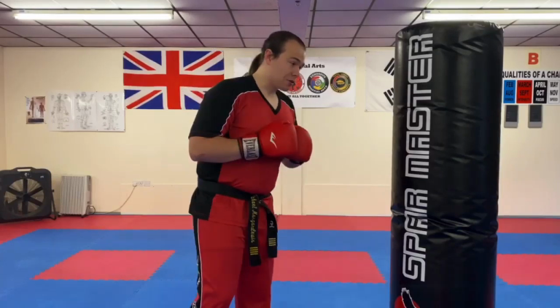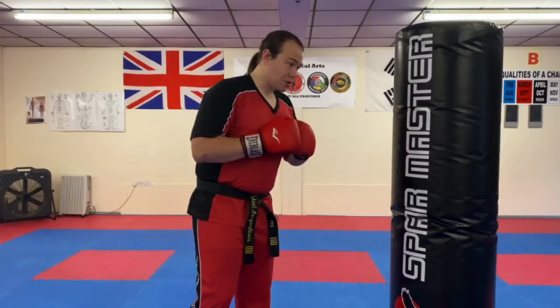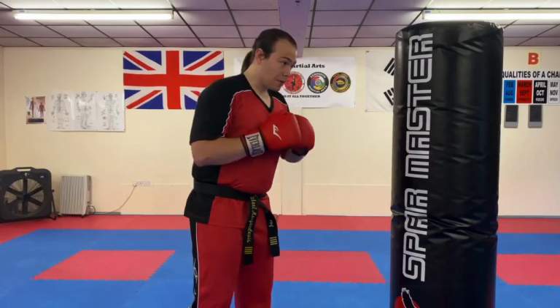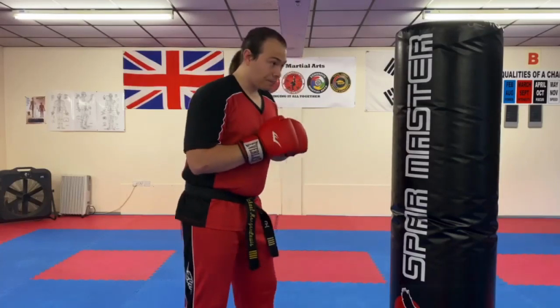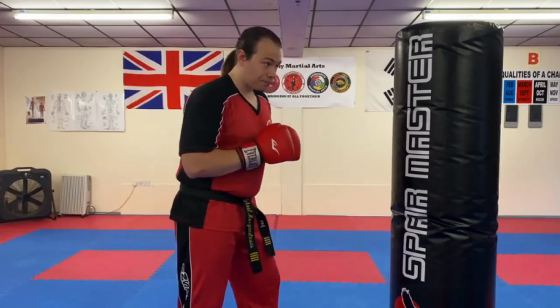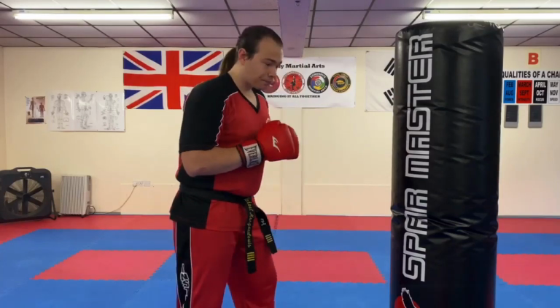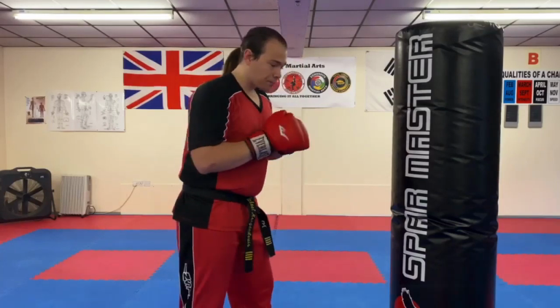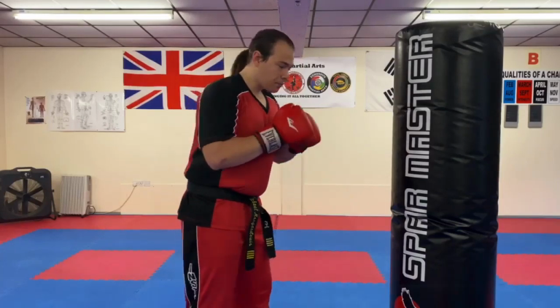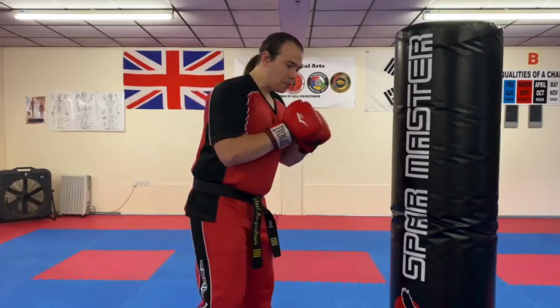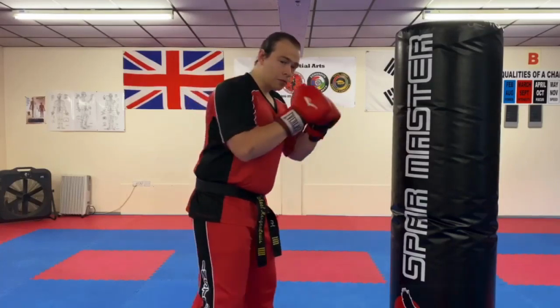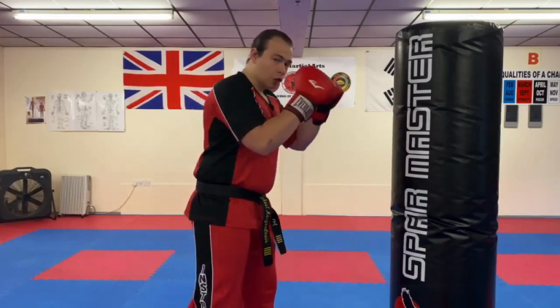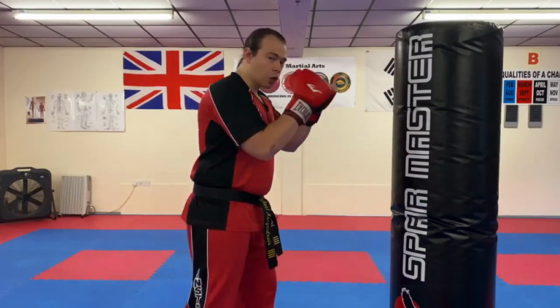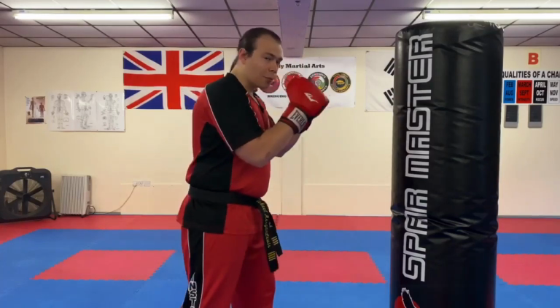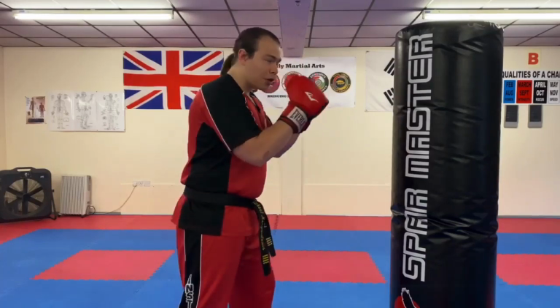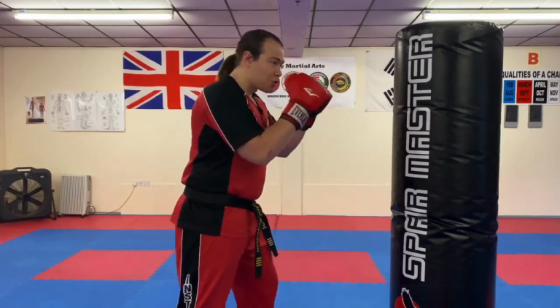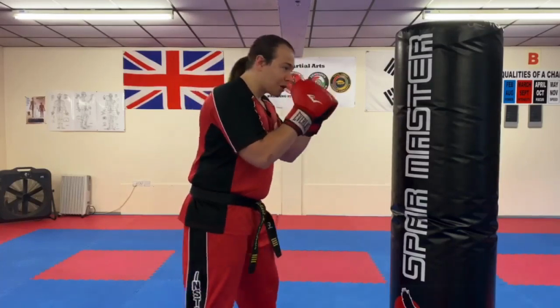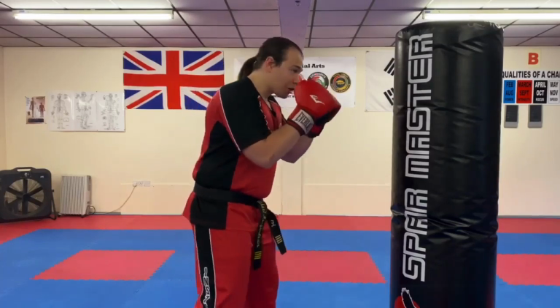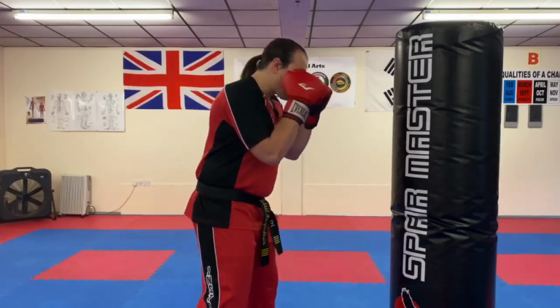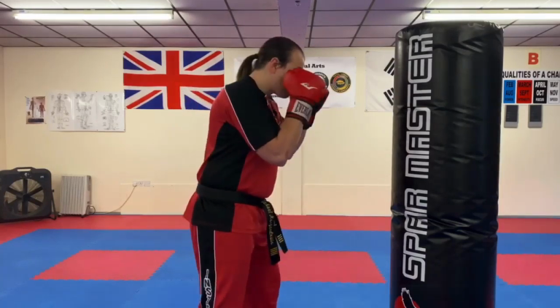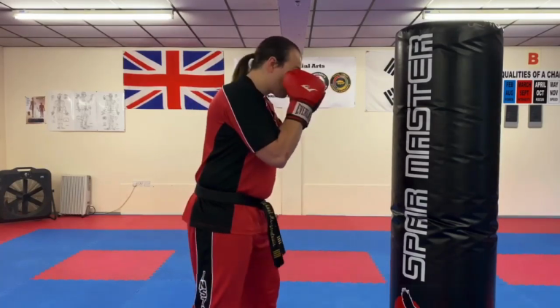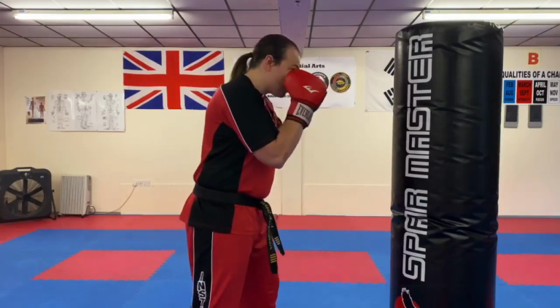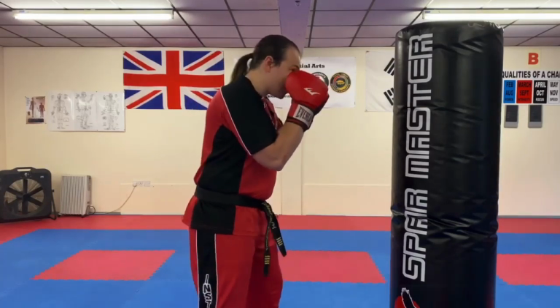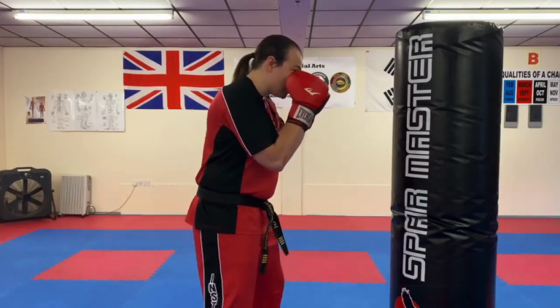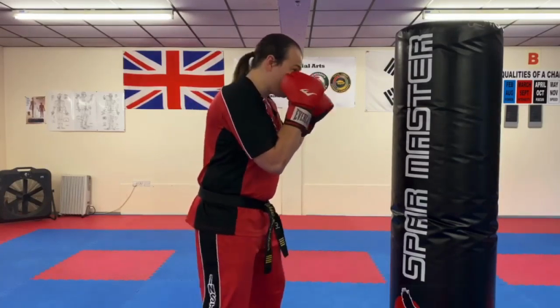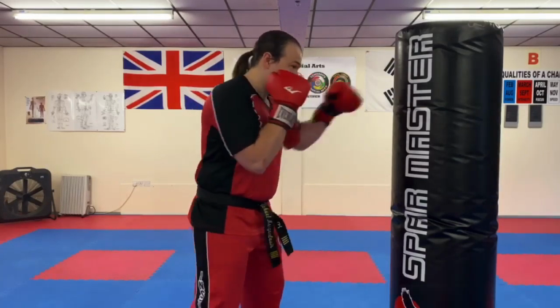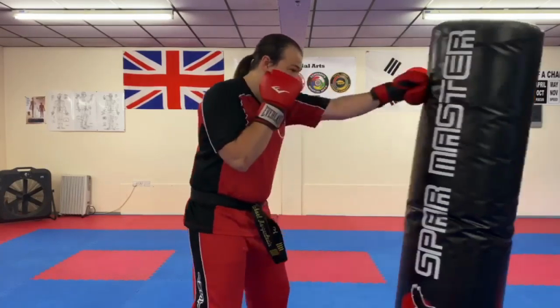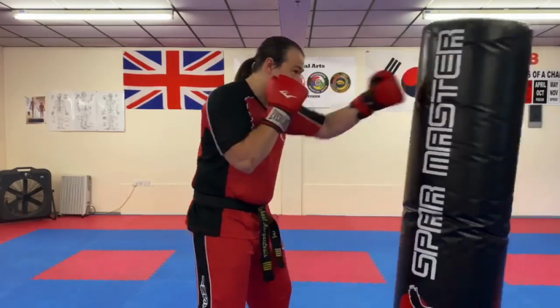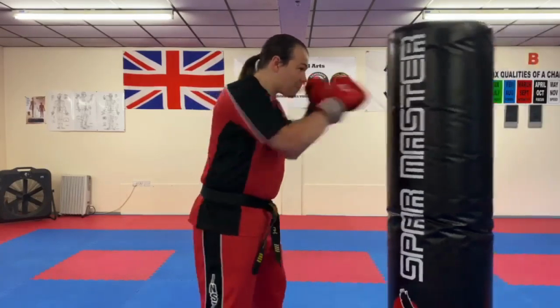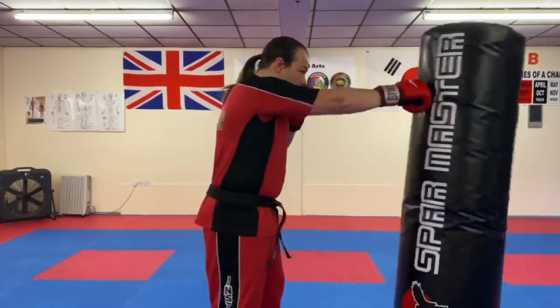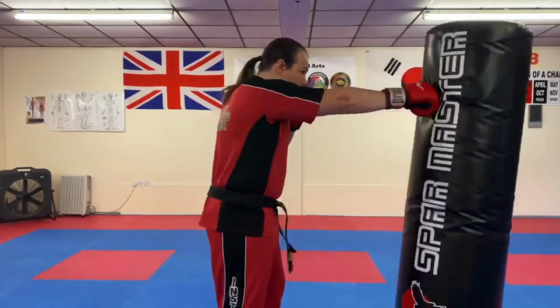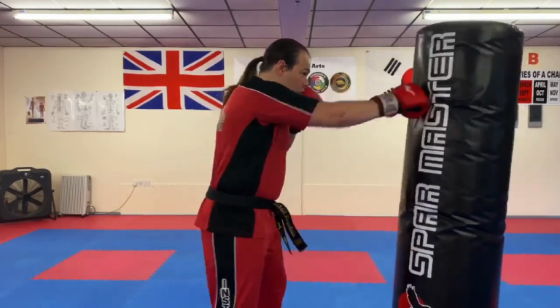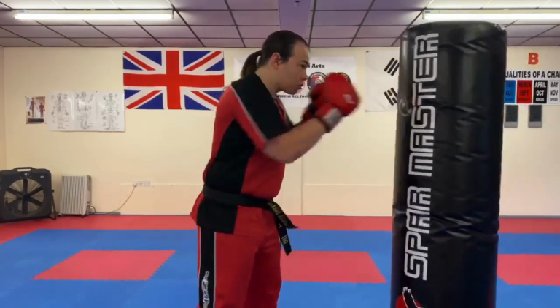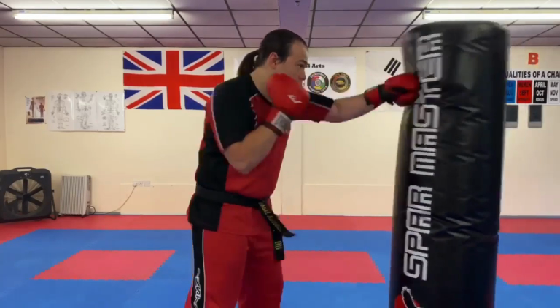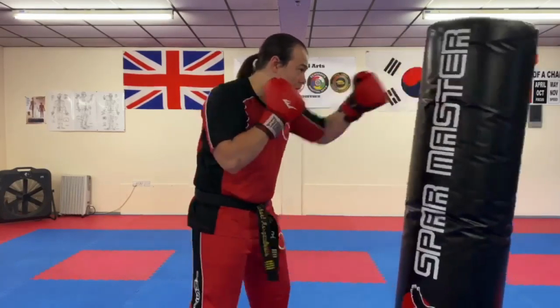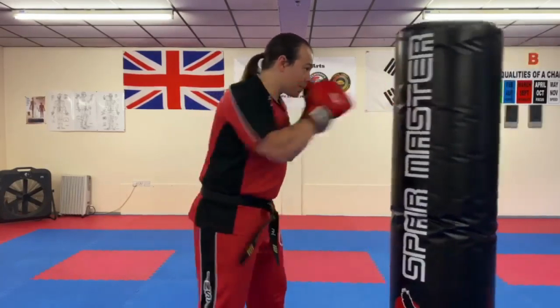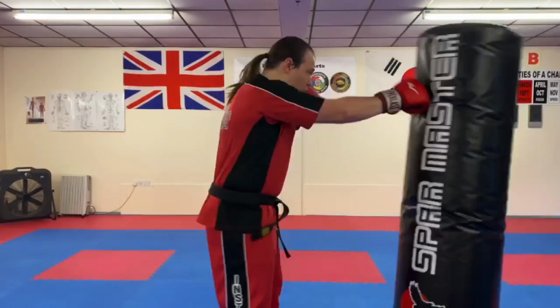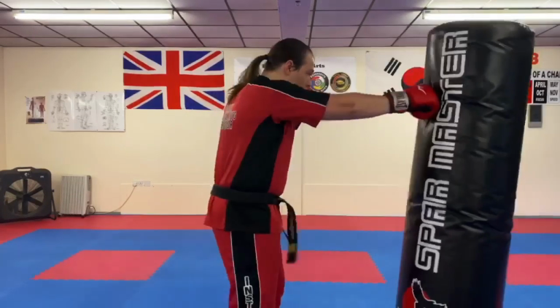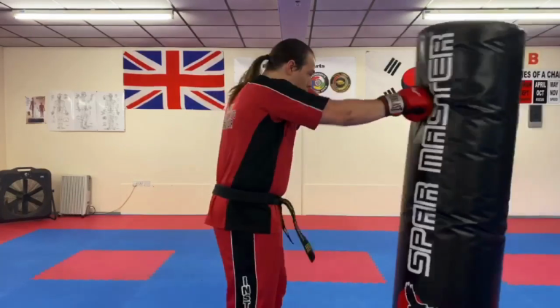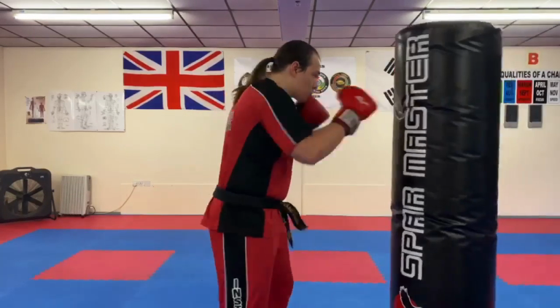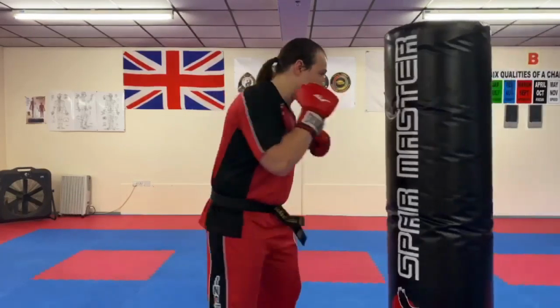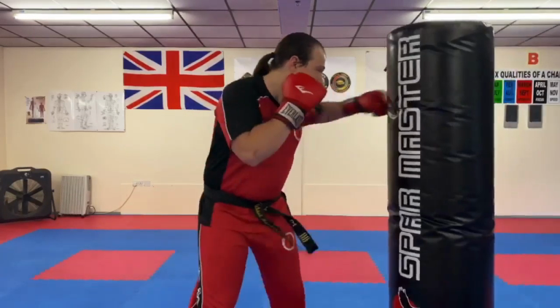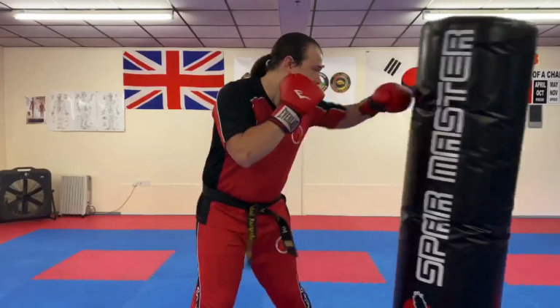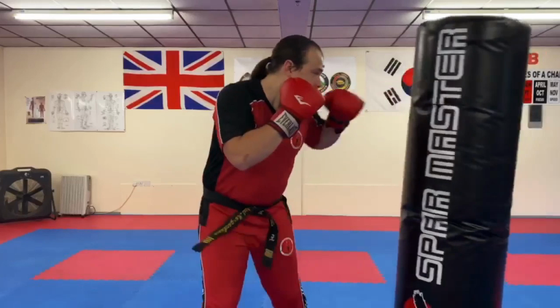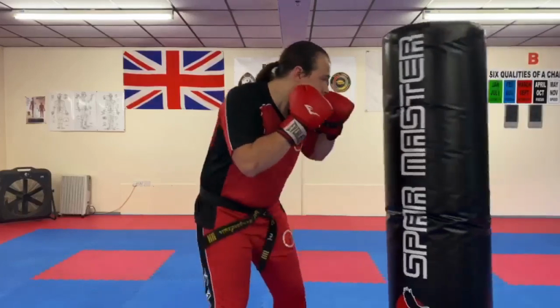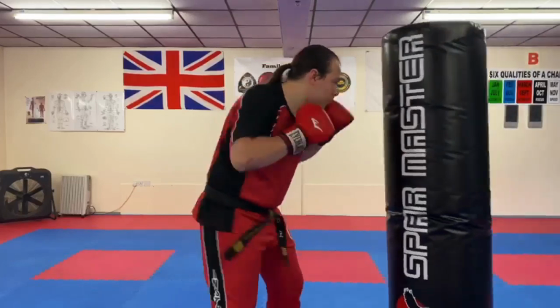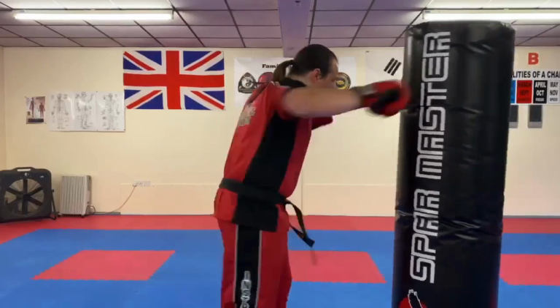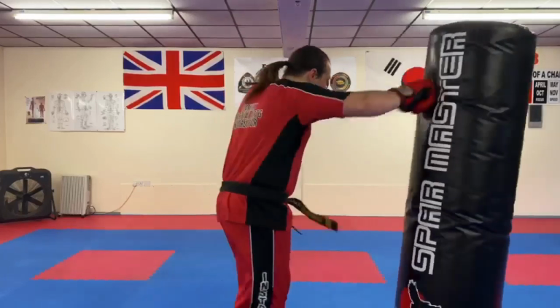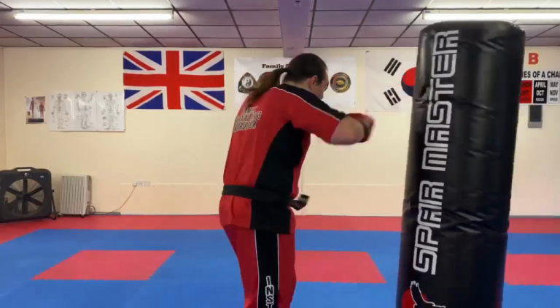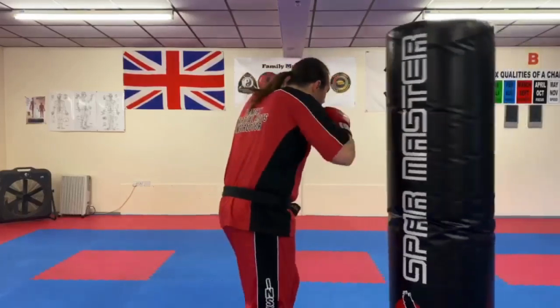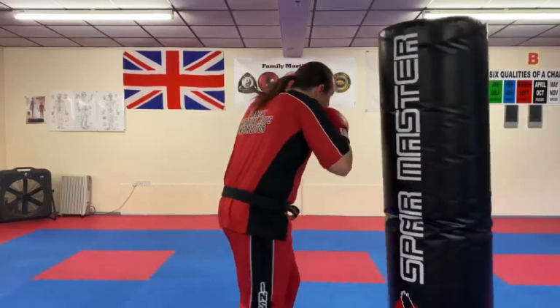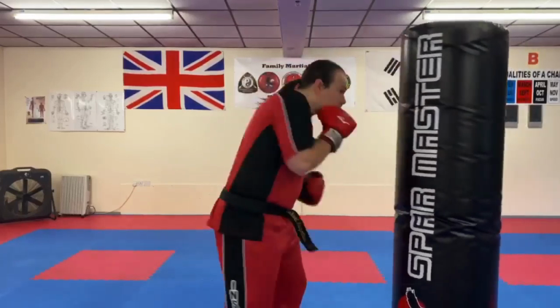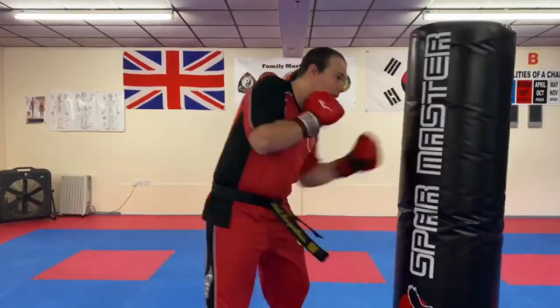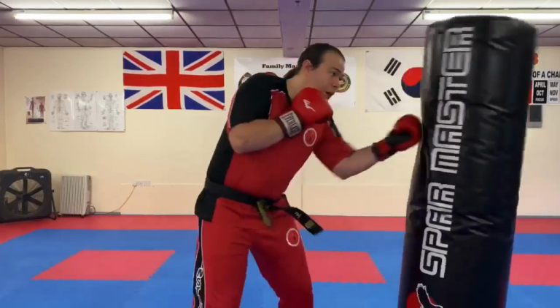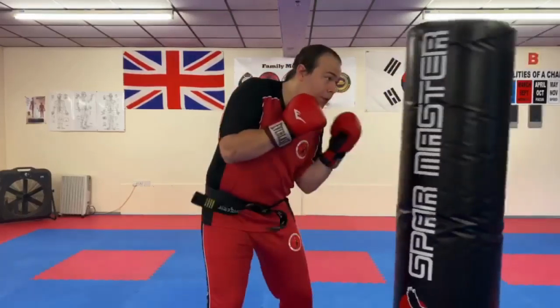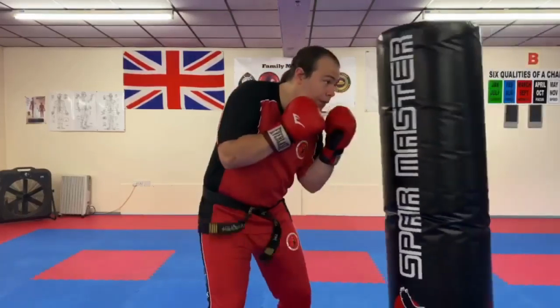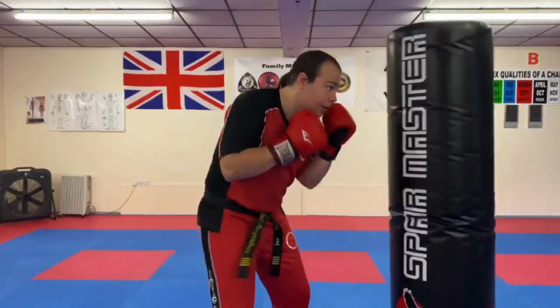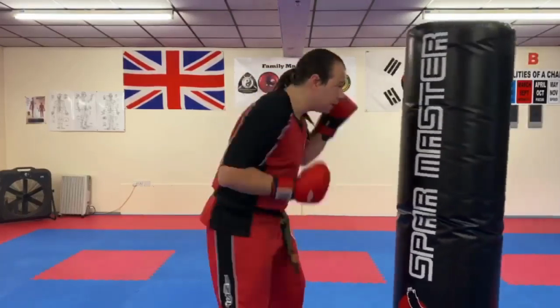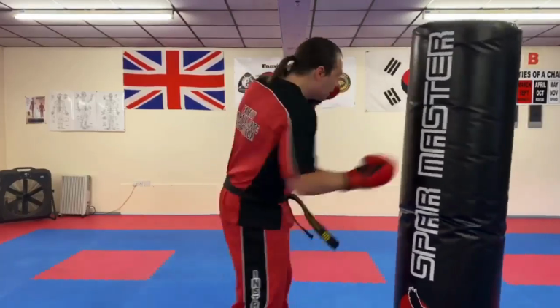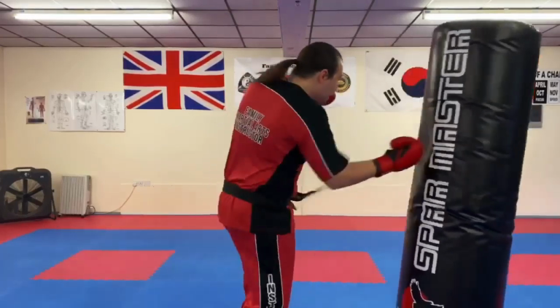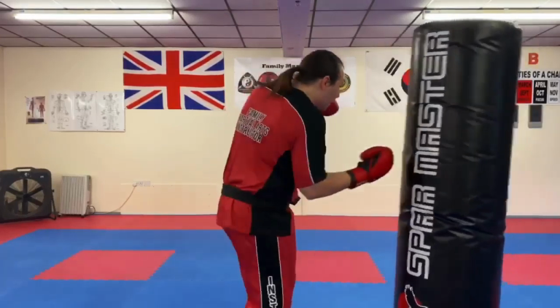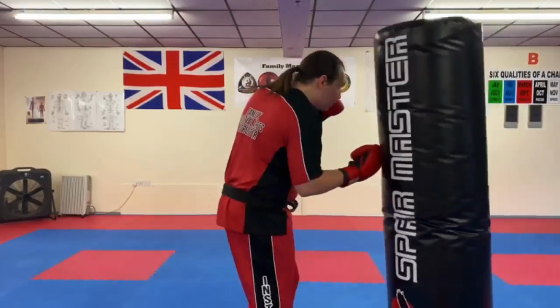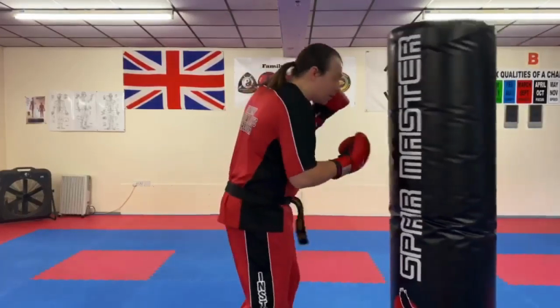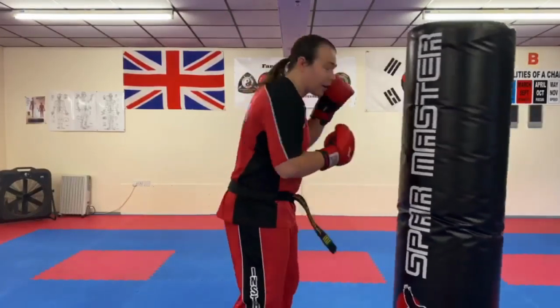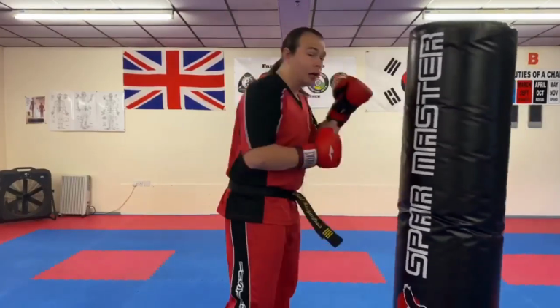The combination we're going to run through is: jab, cross, jab, cross, hook, hook, uppercut, uppercut.